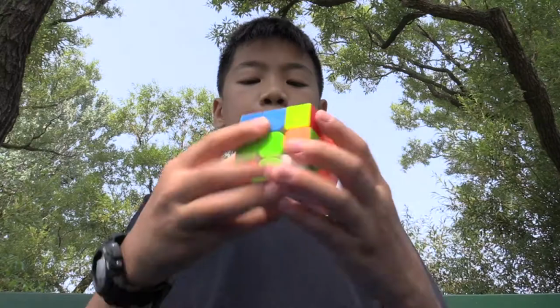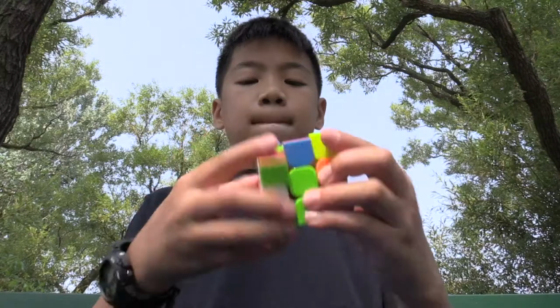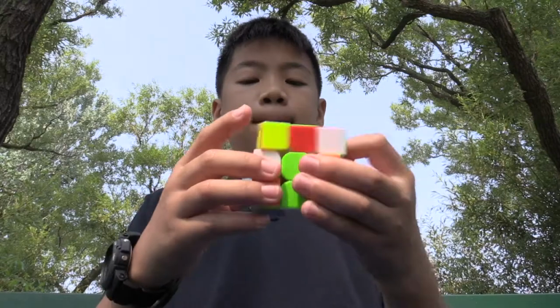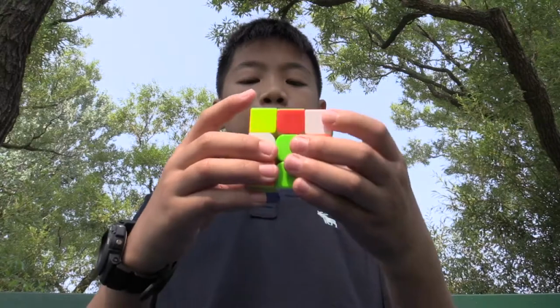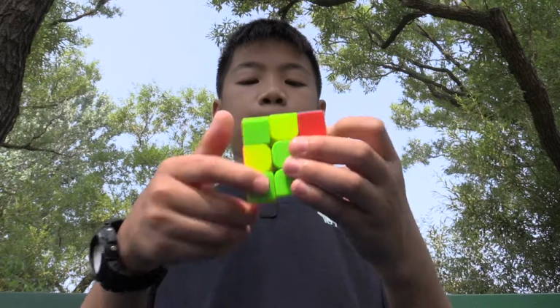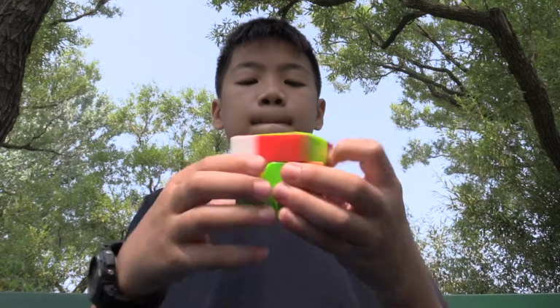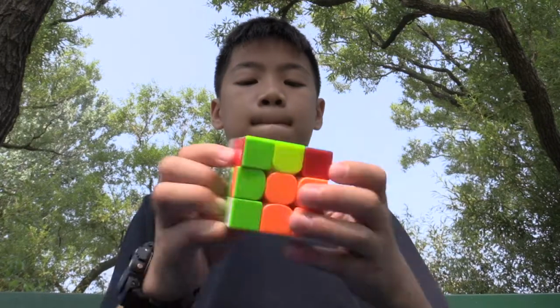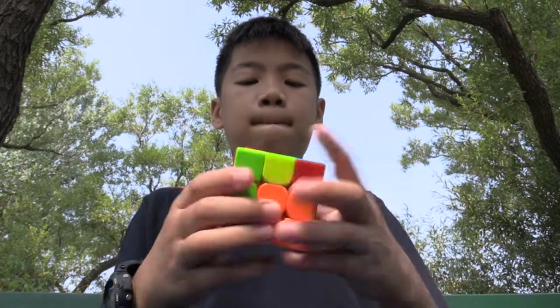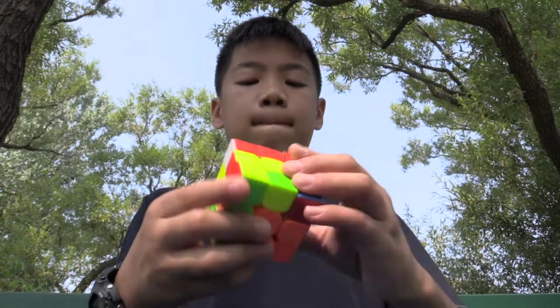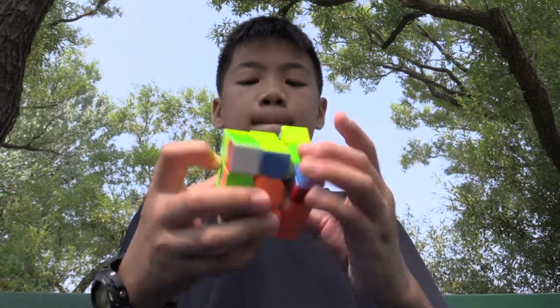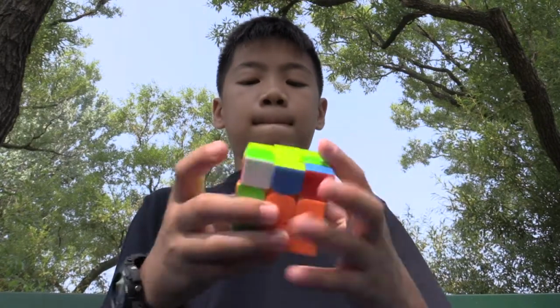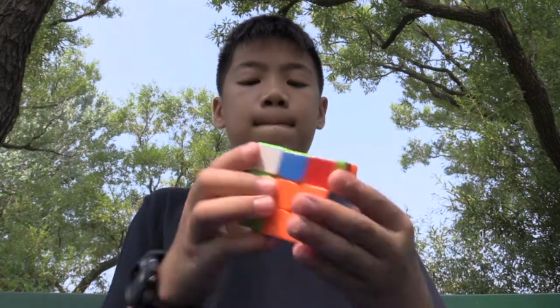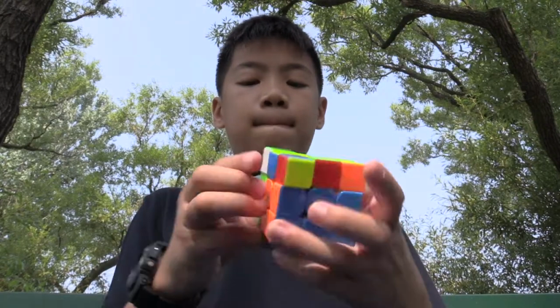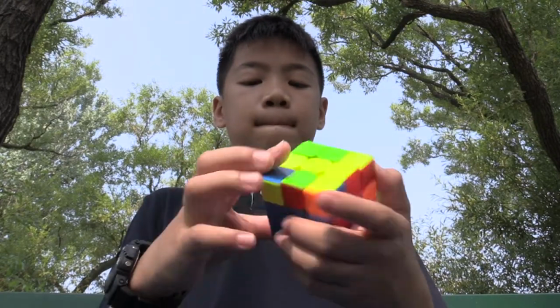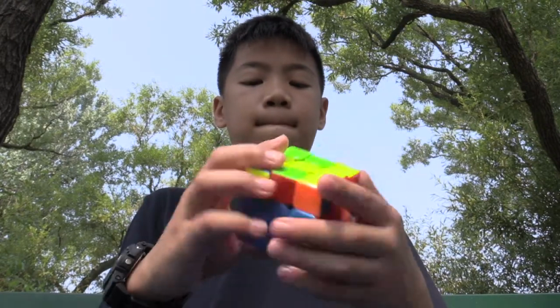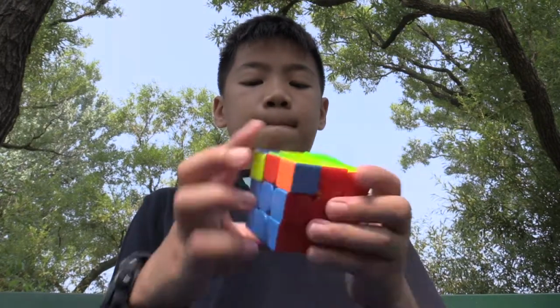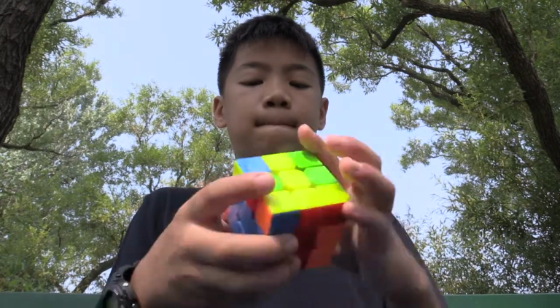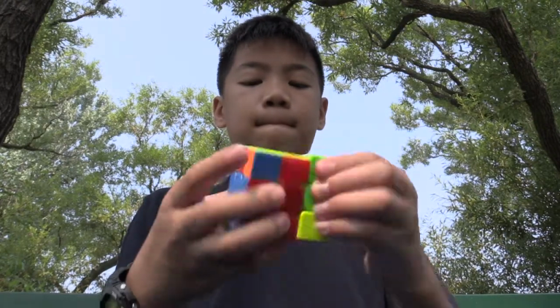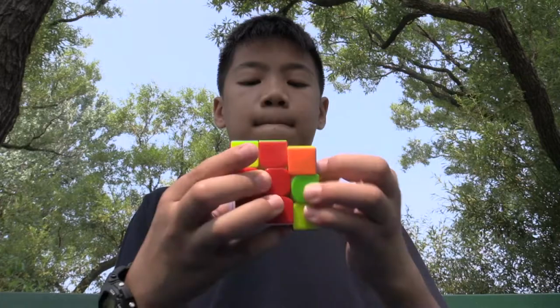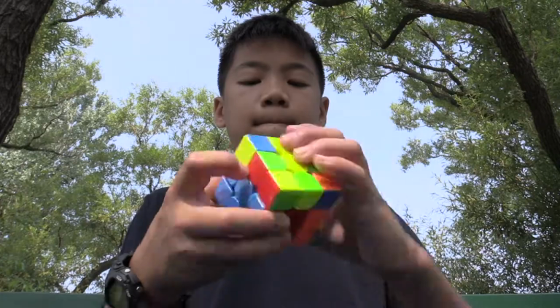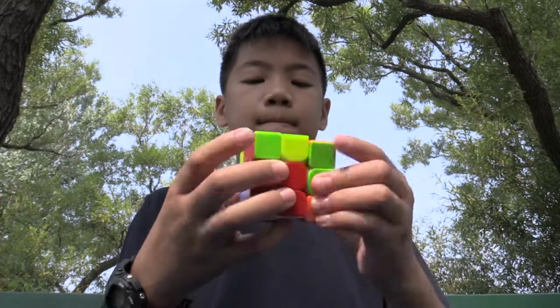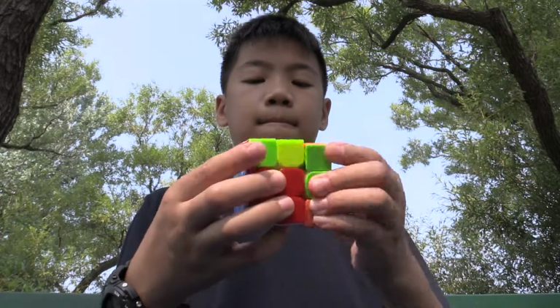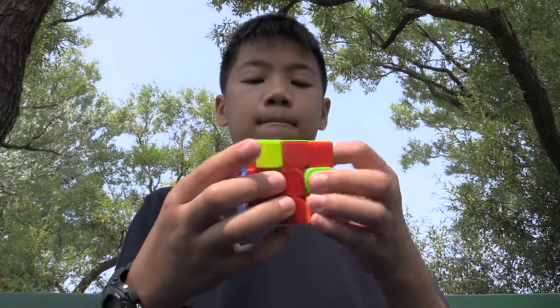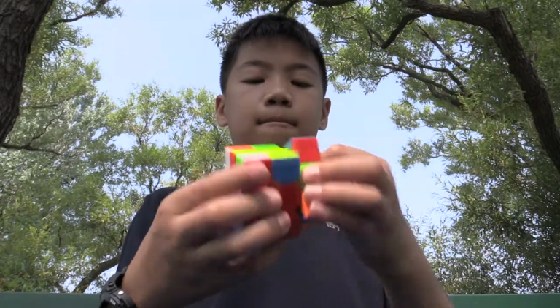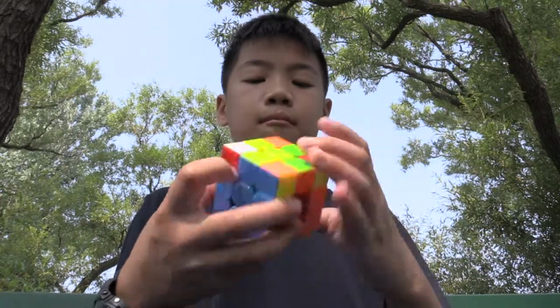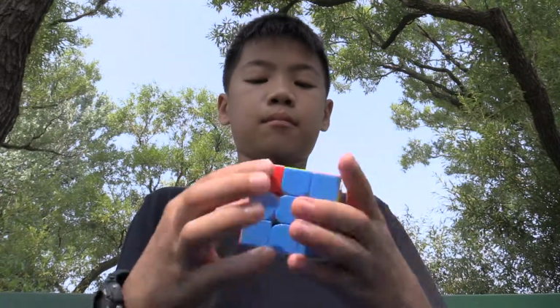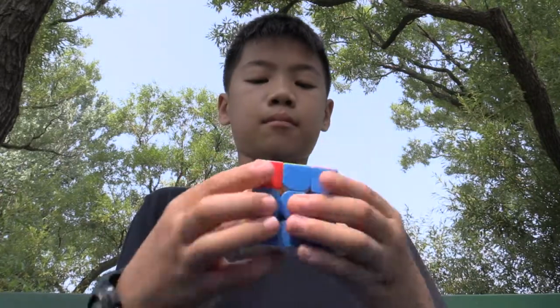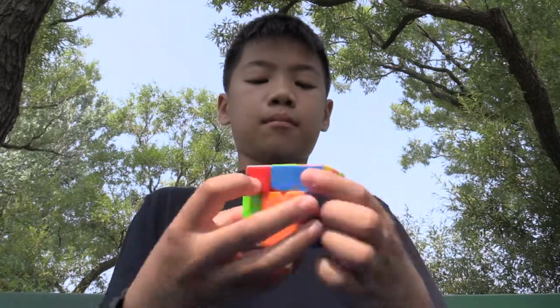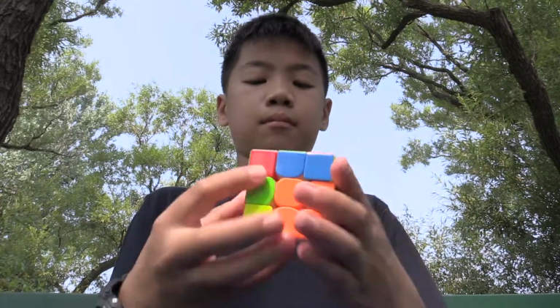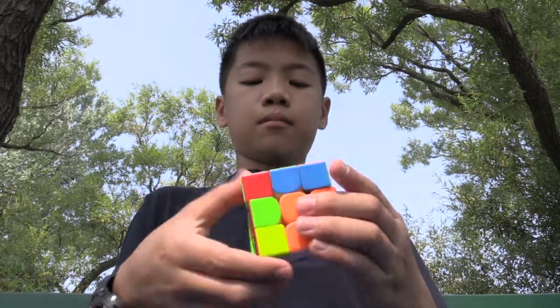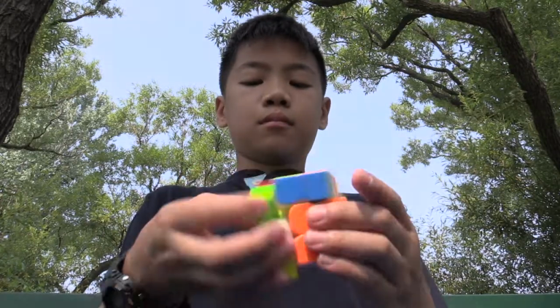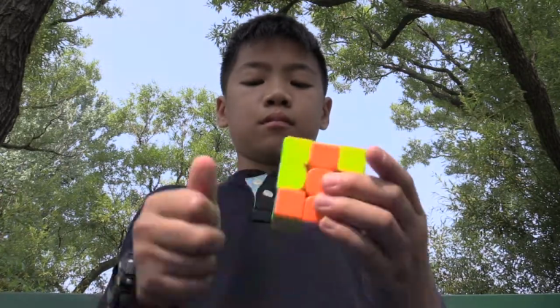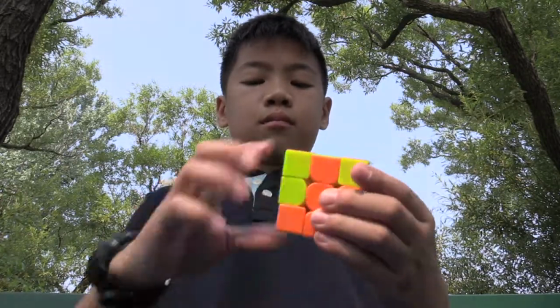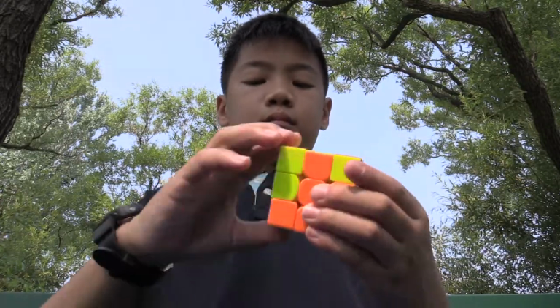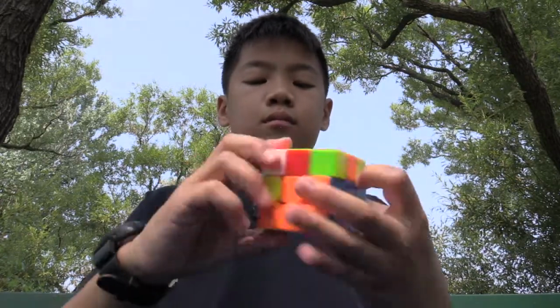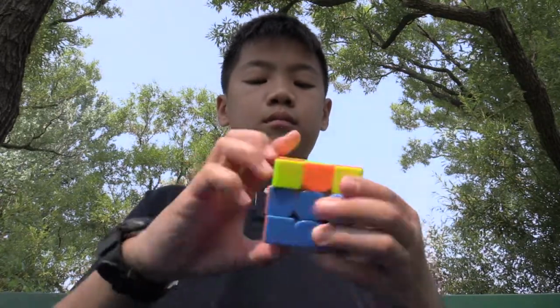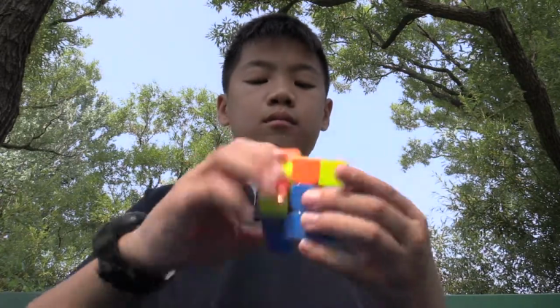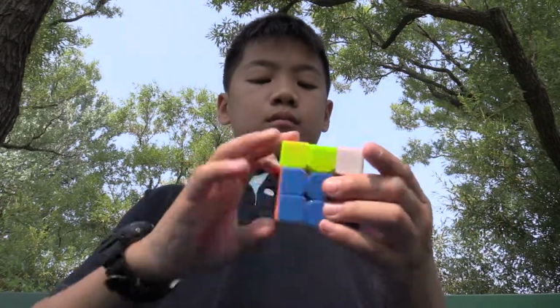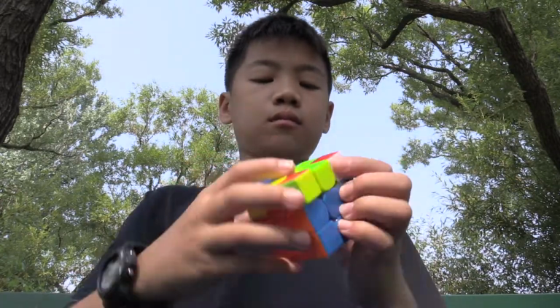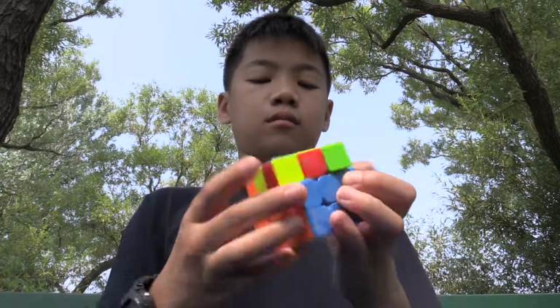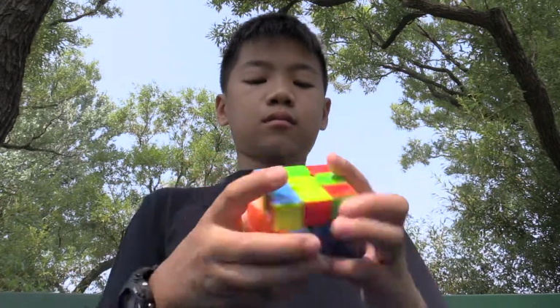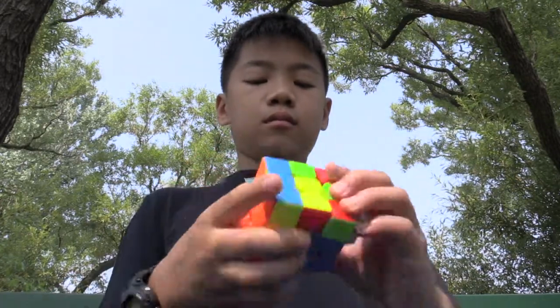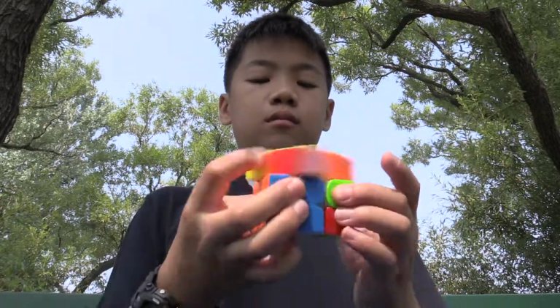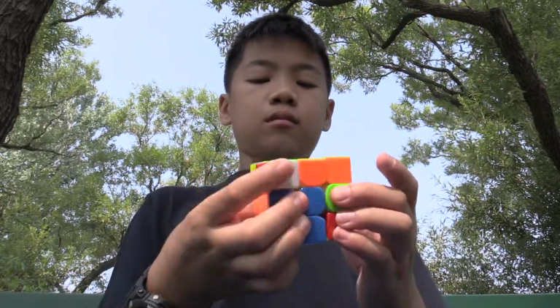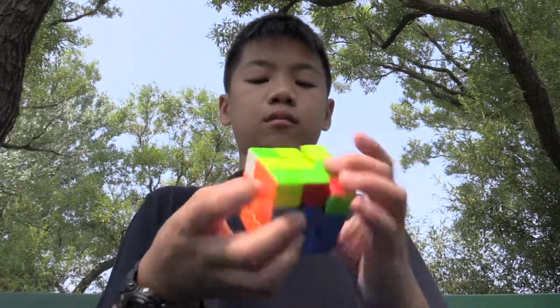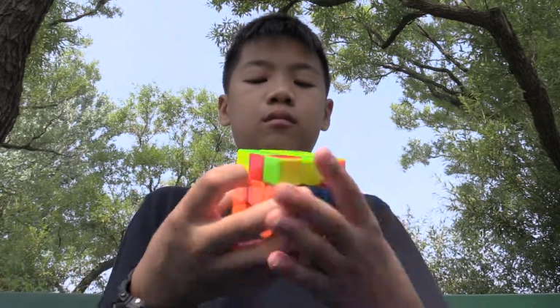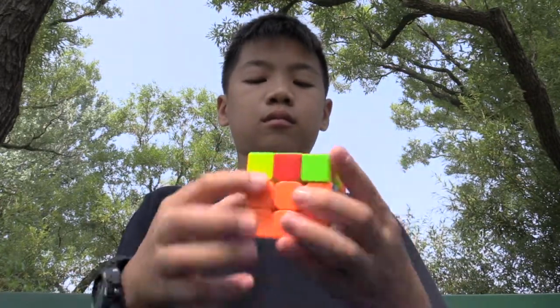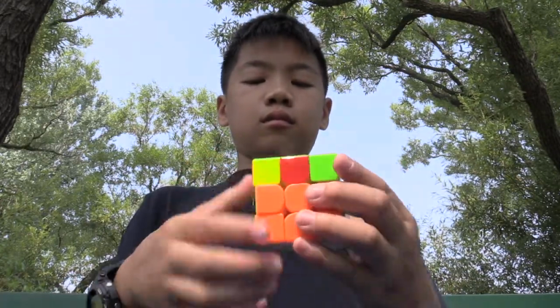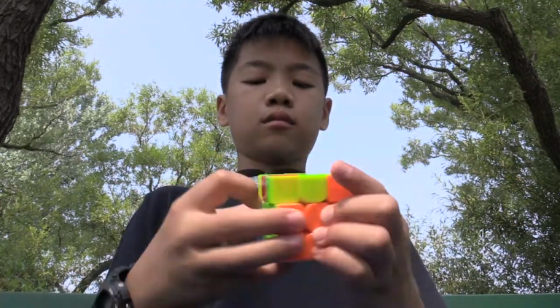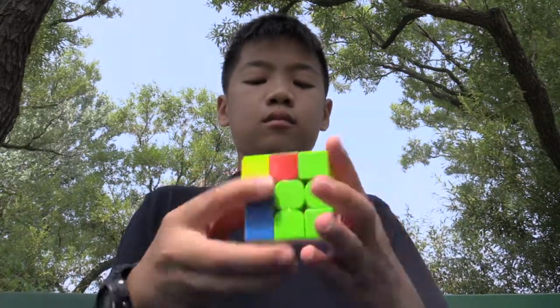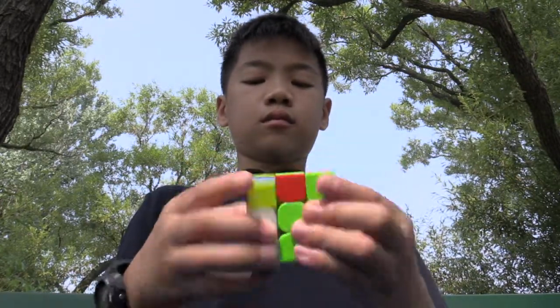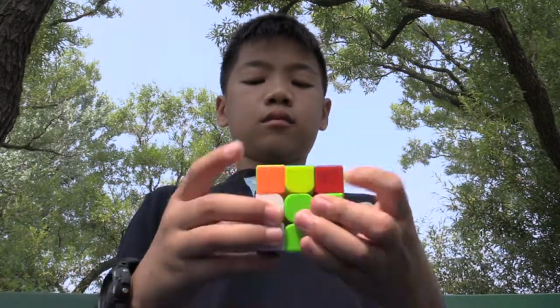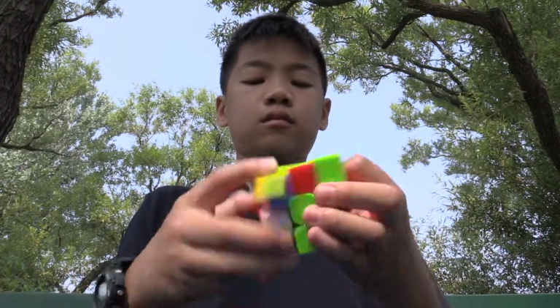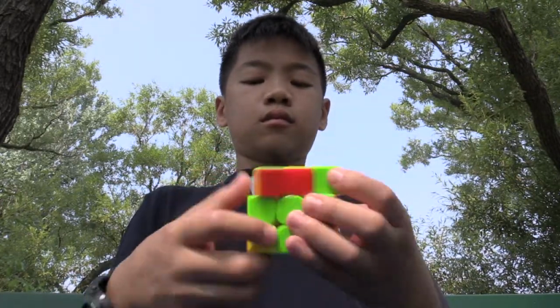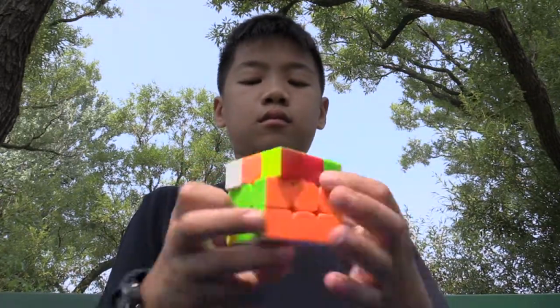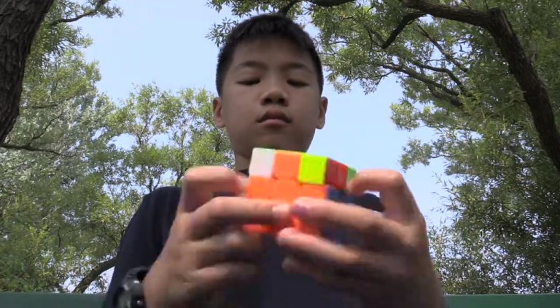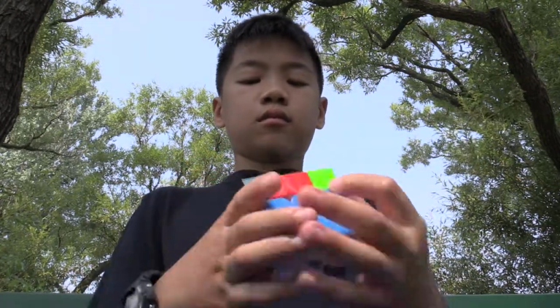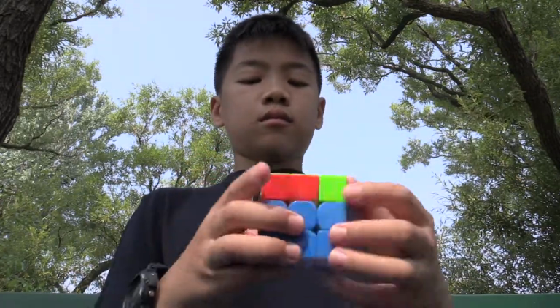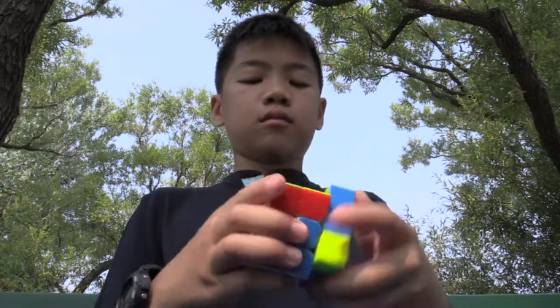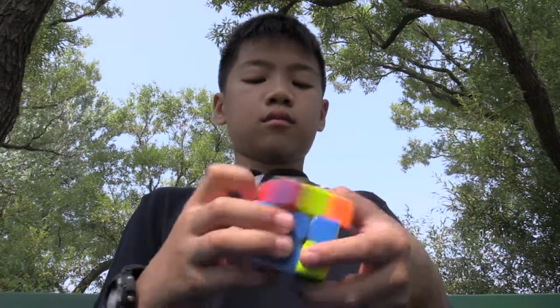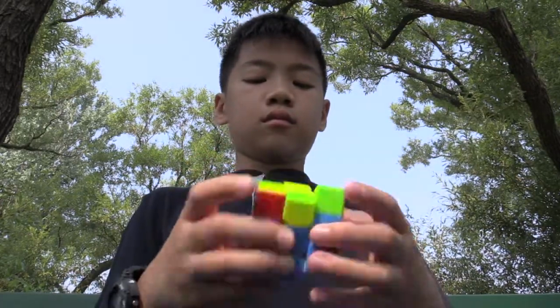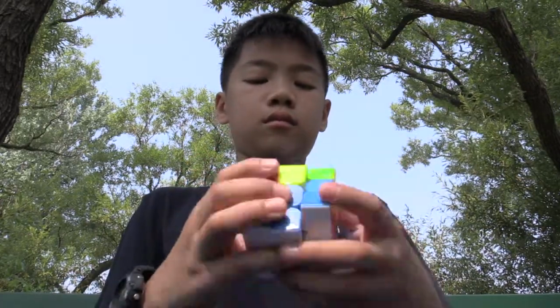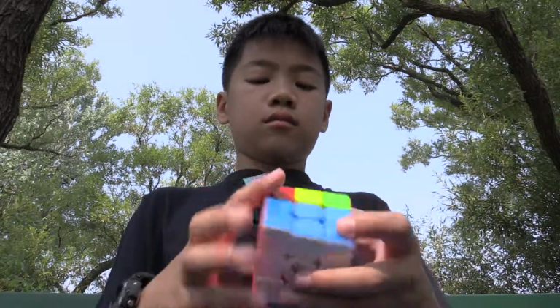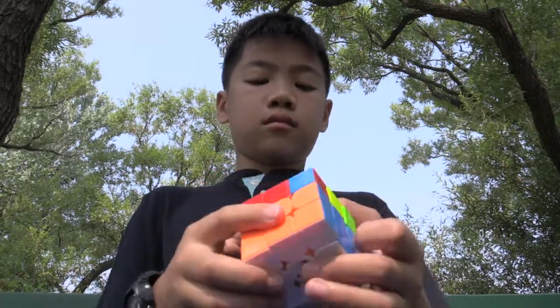When I cube, it helps me relieve my stress and makes me happier. I got into cubing after my friends introduced it to me.